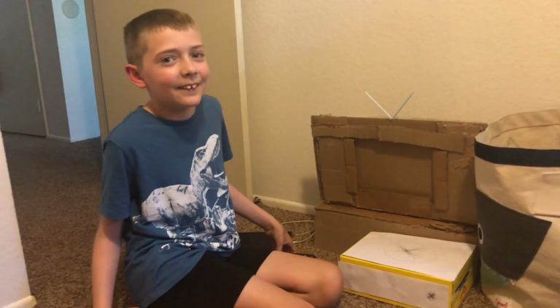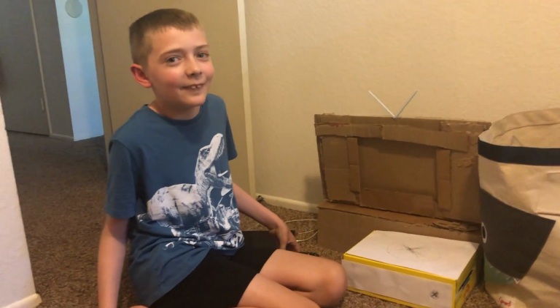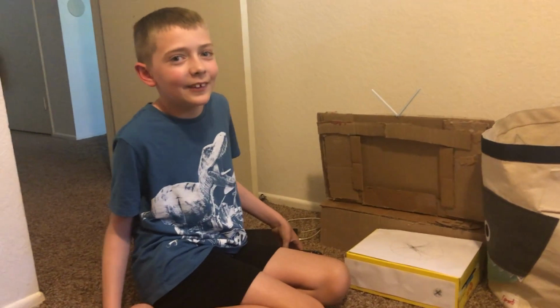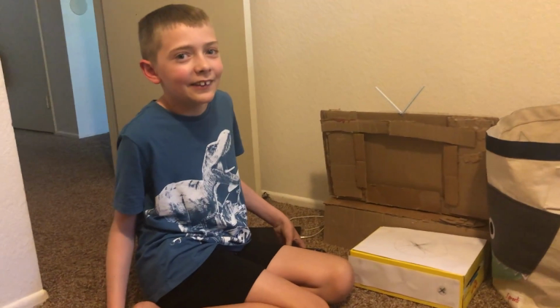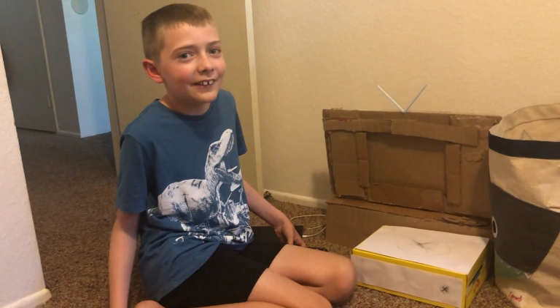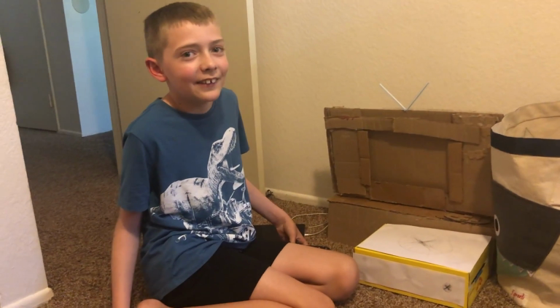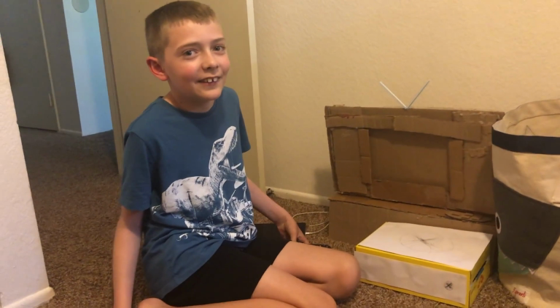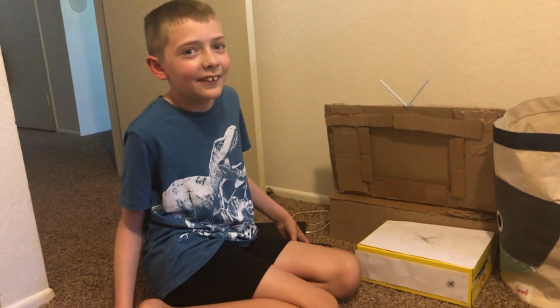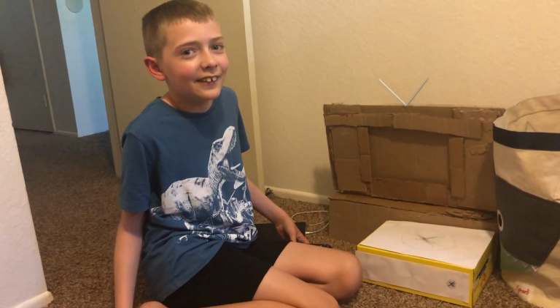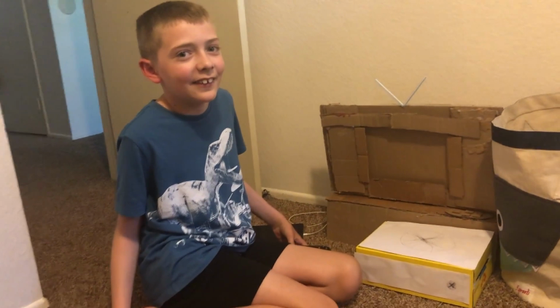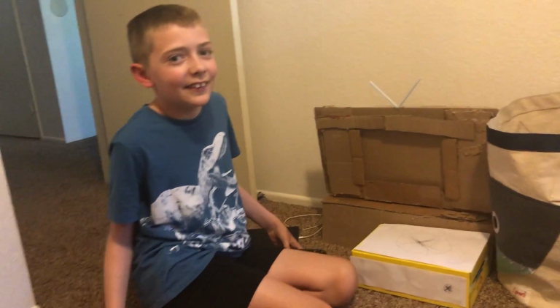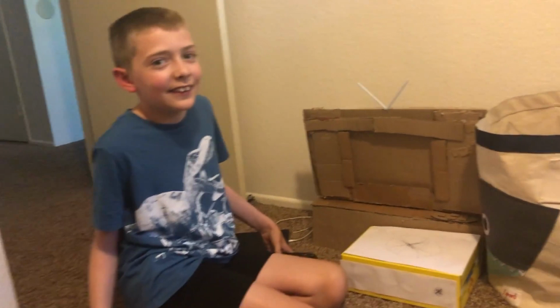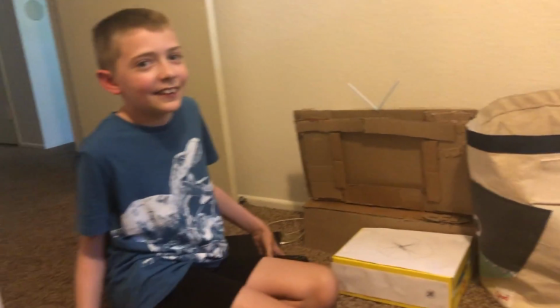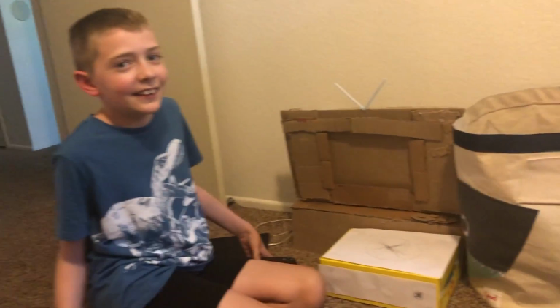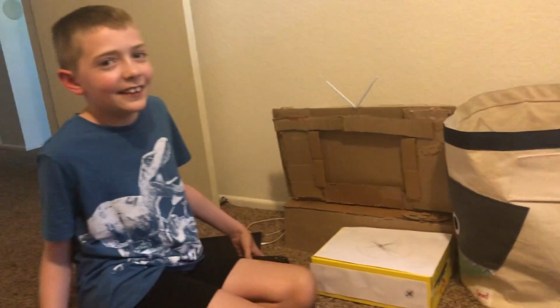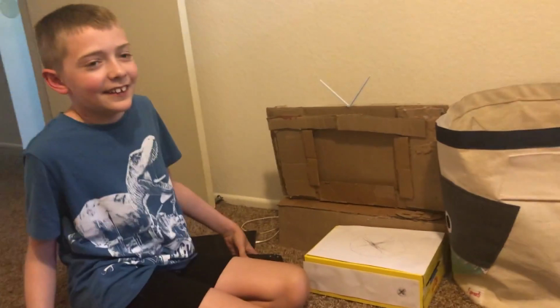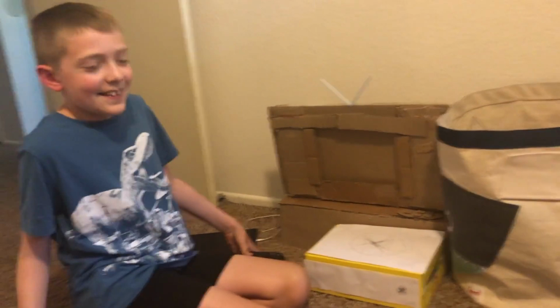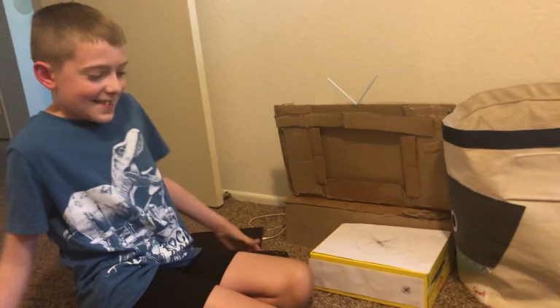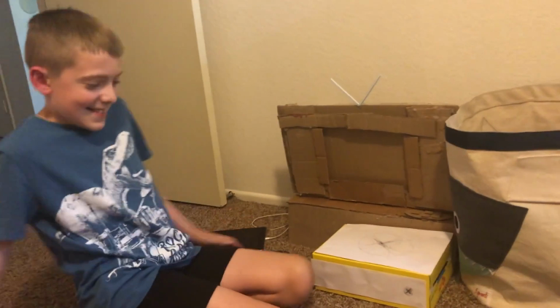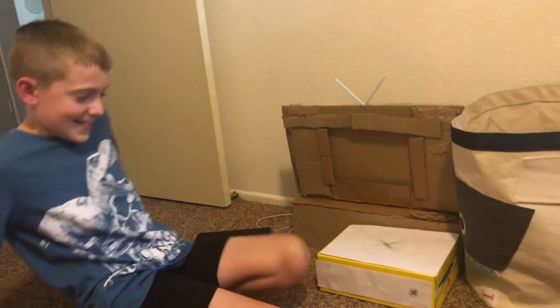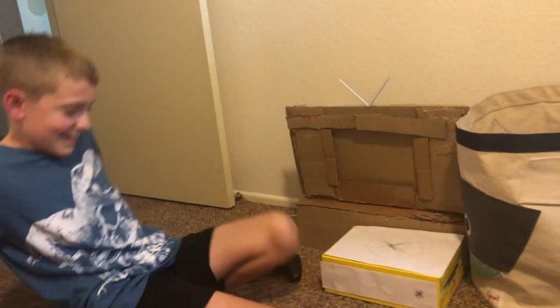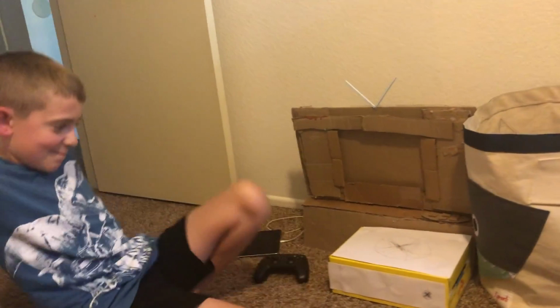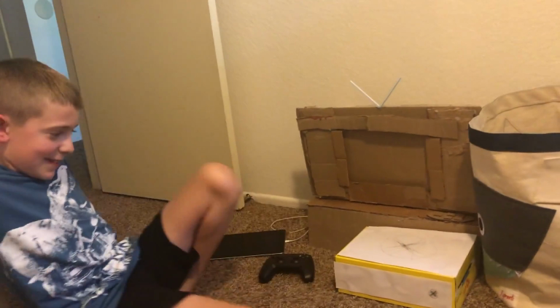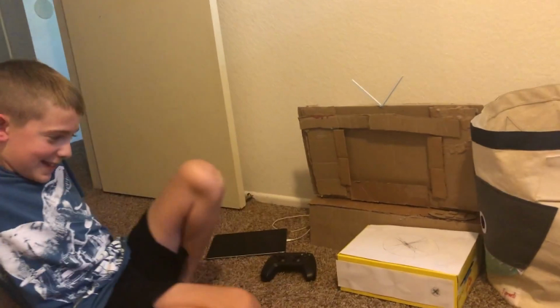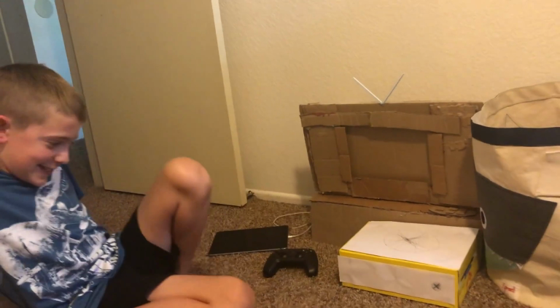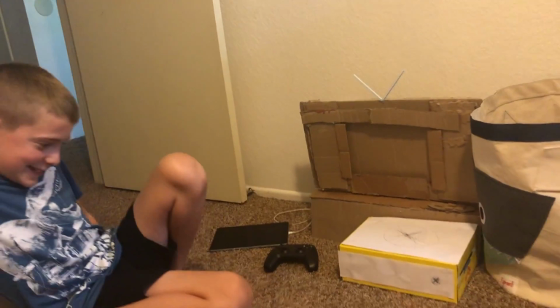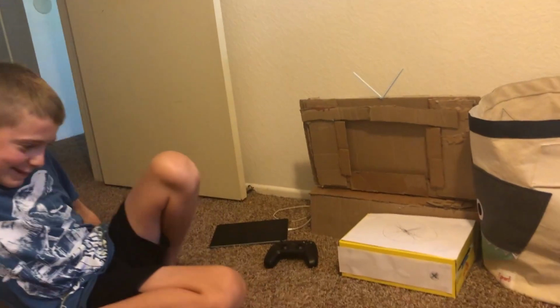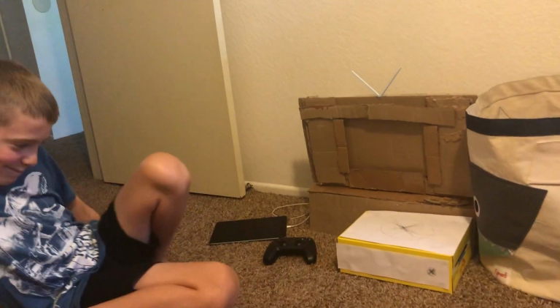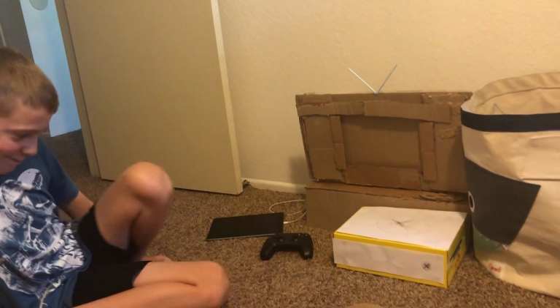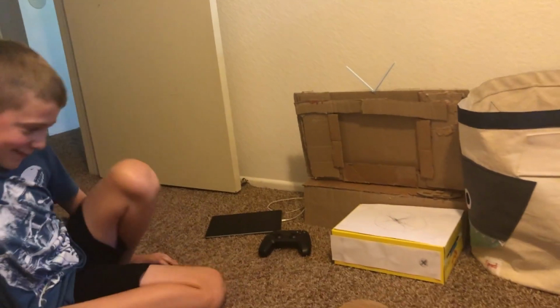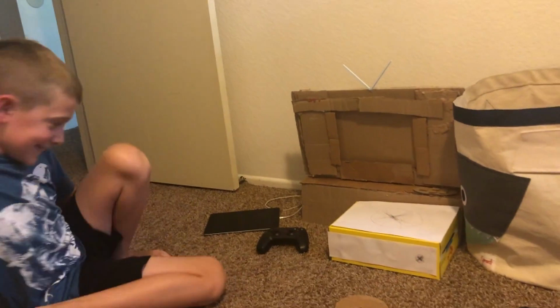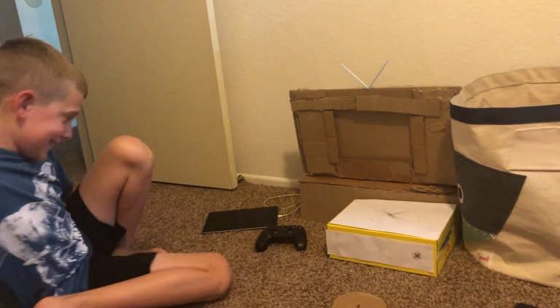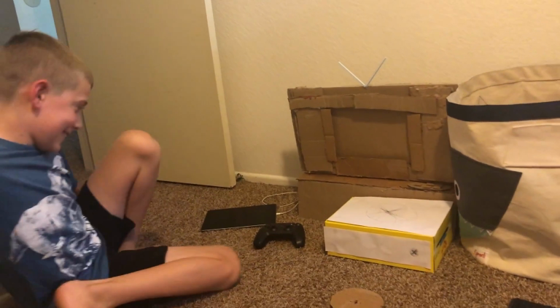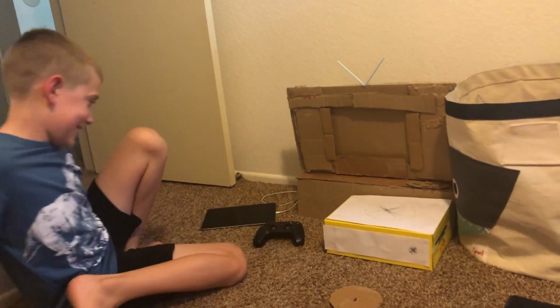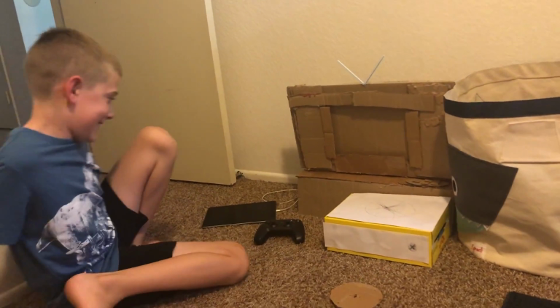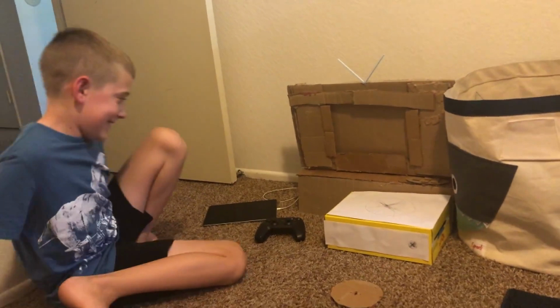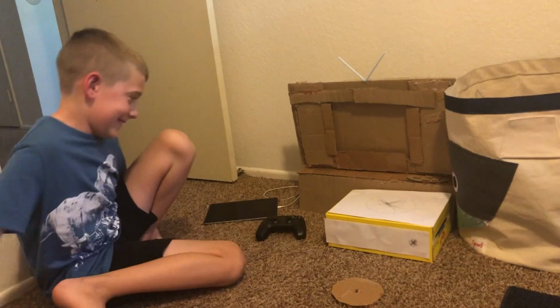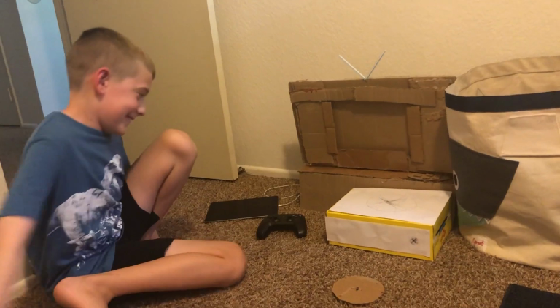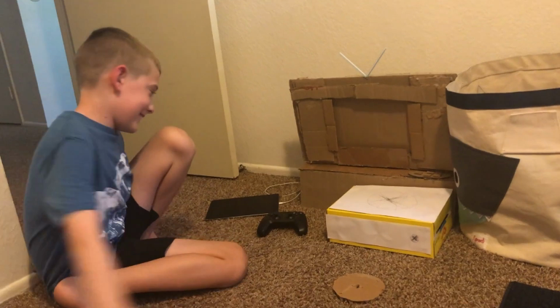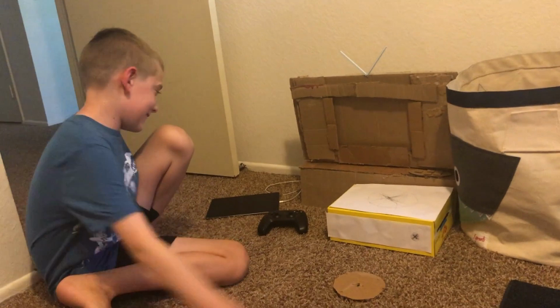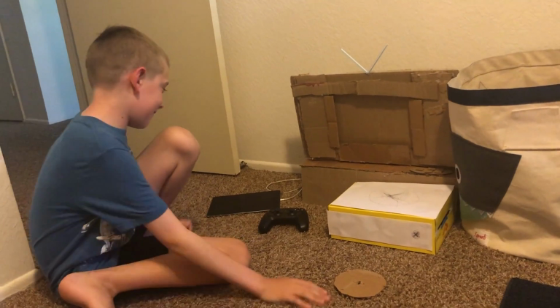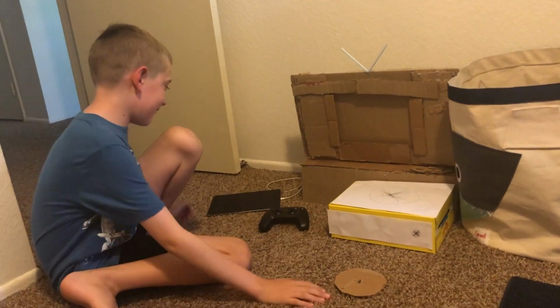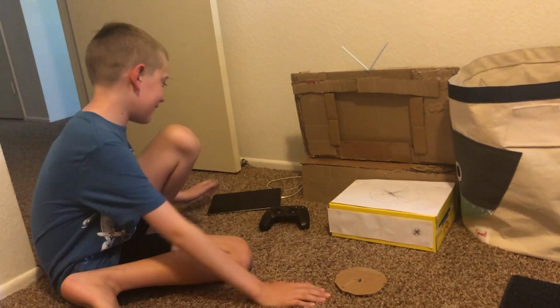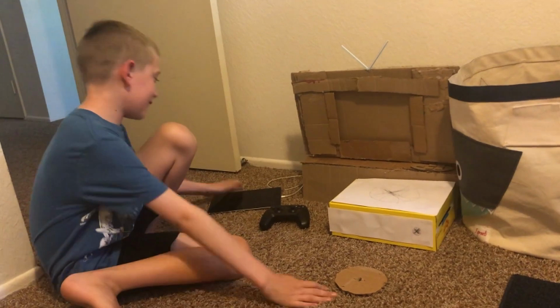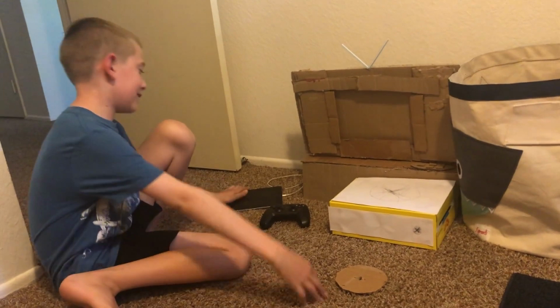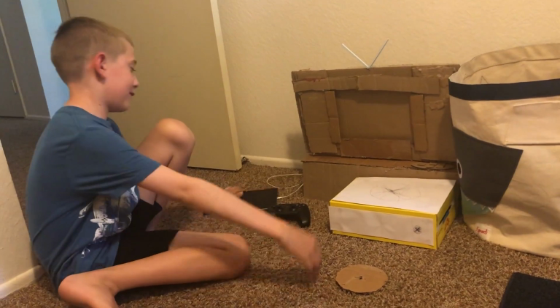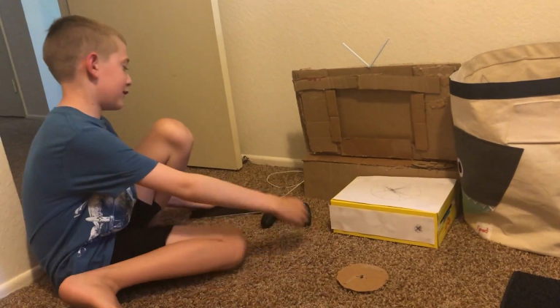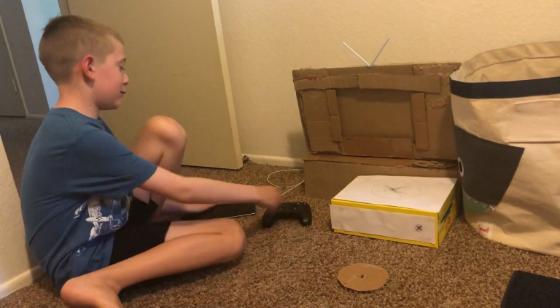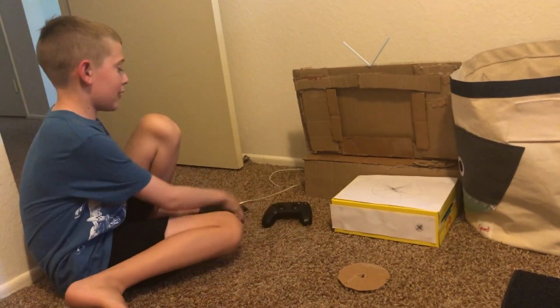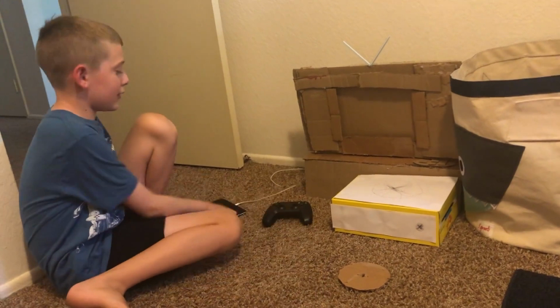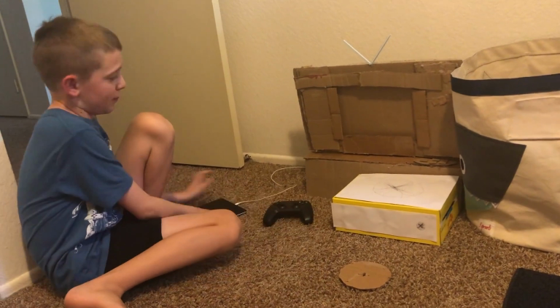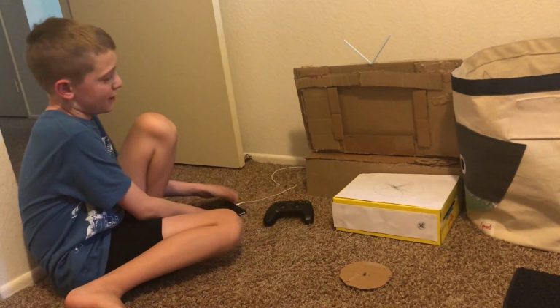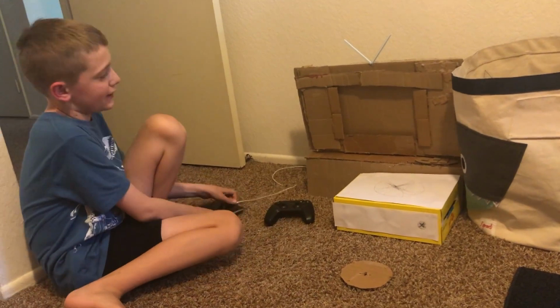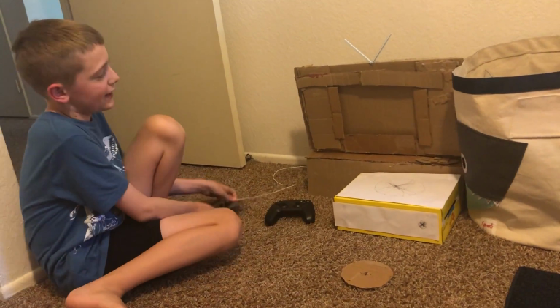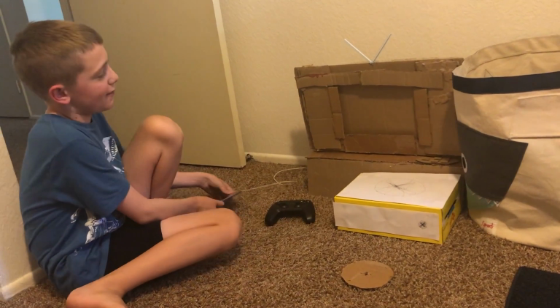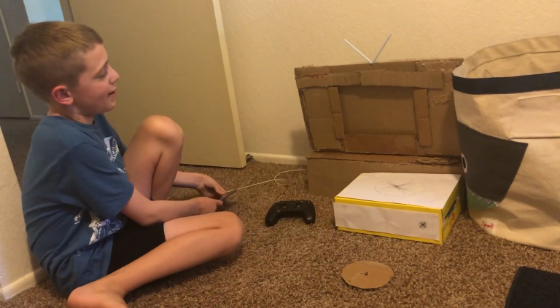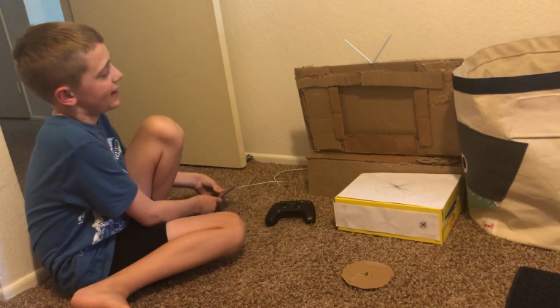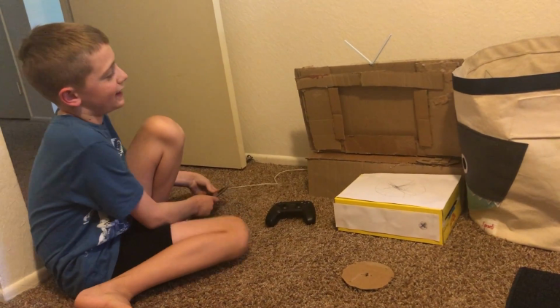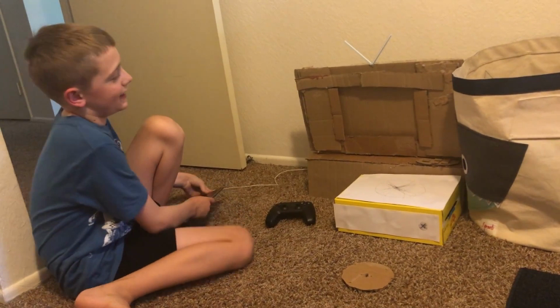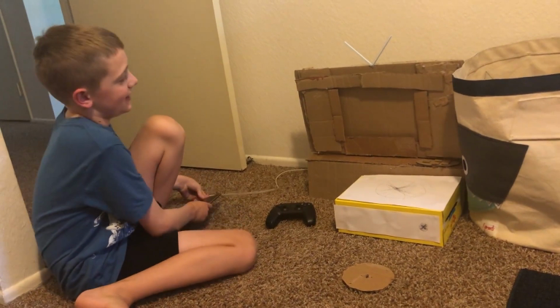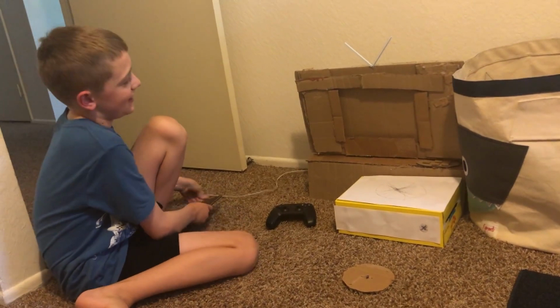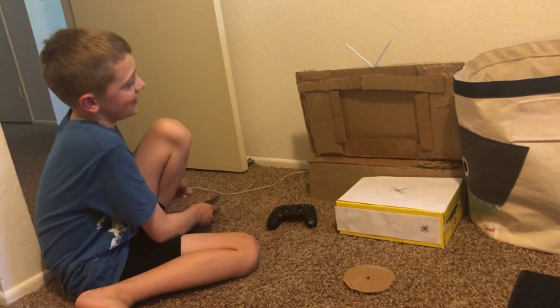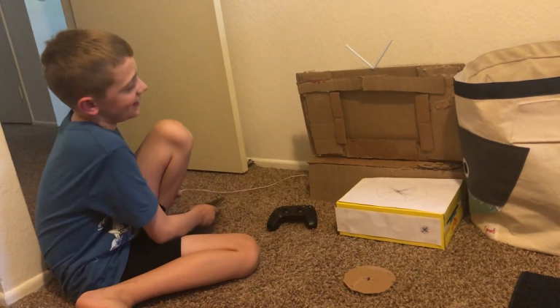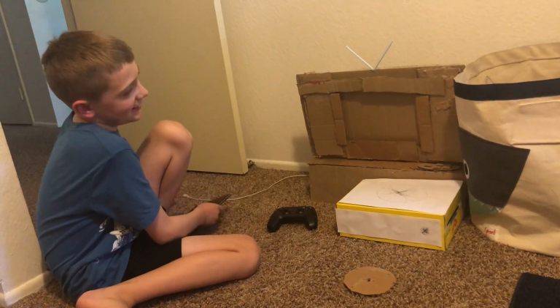Show me your Xbox. My Xbox. Wait, first we have to put the iPad in. Okay.